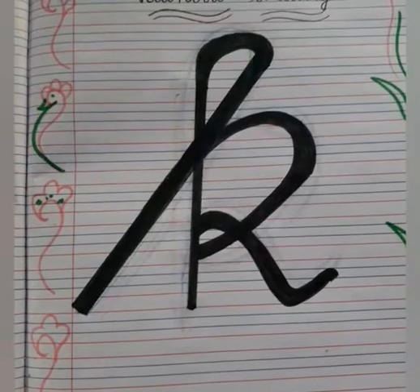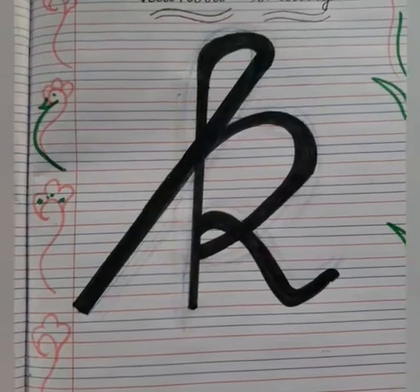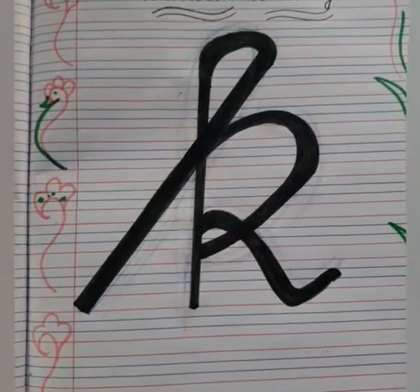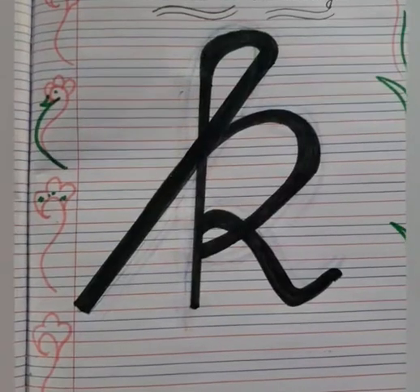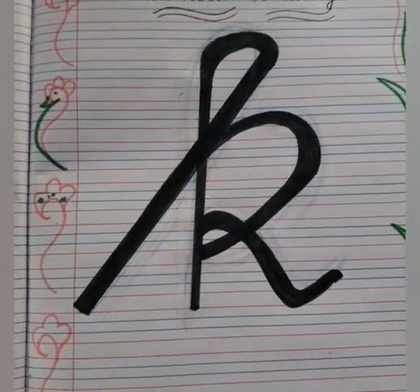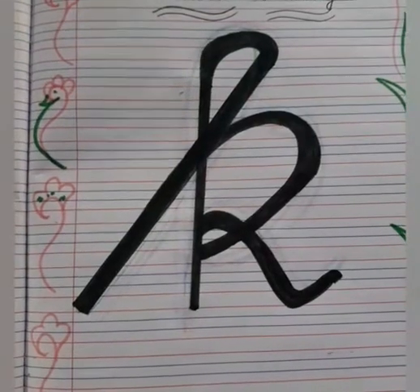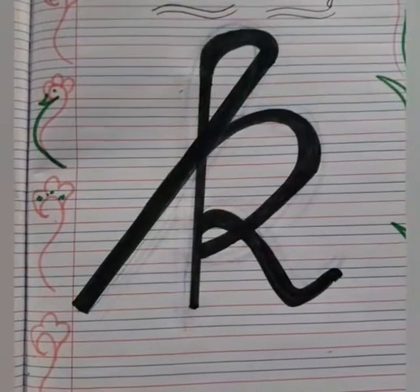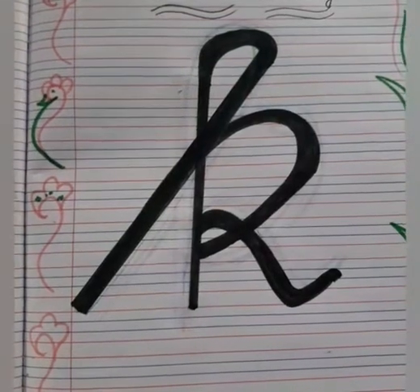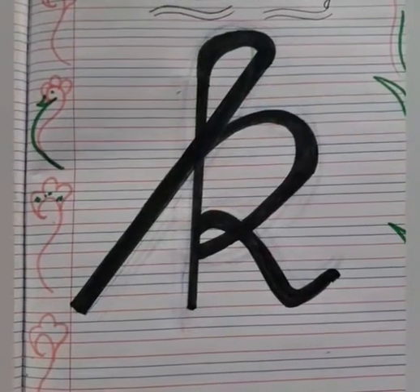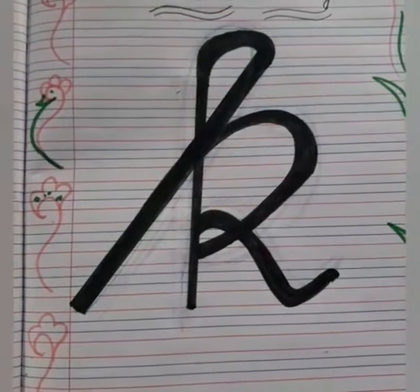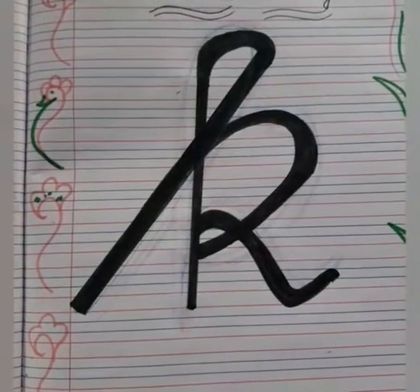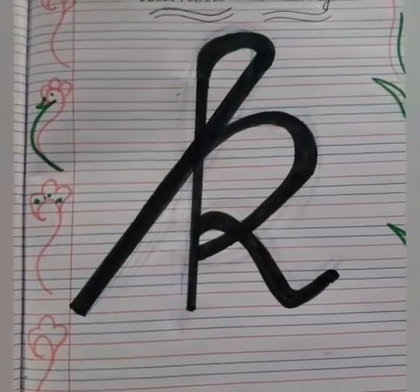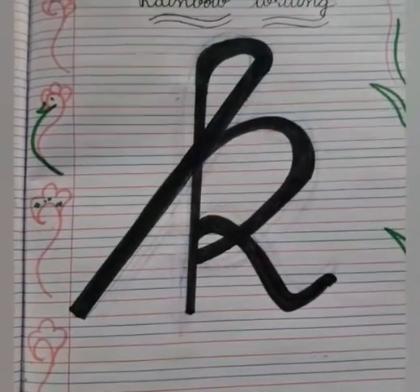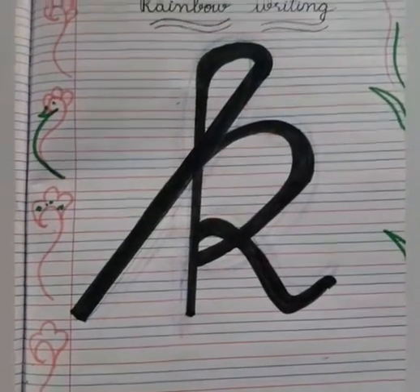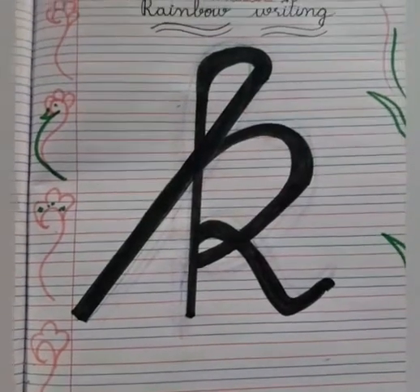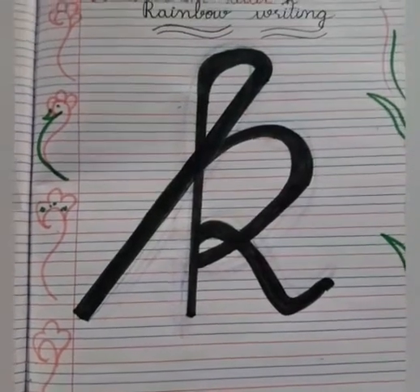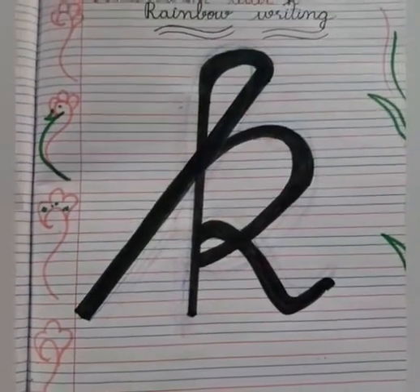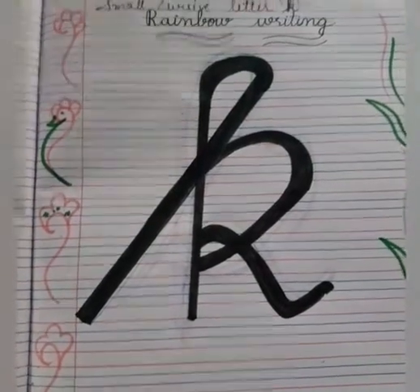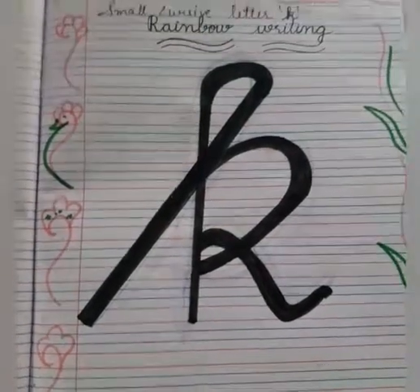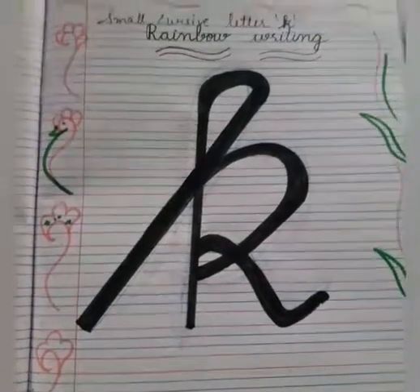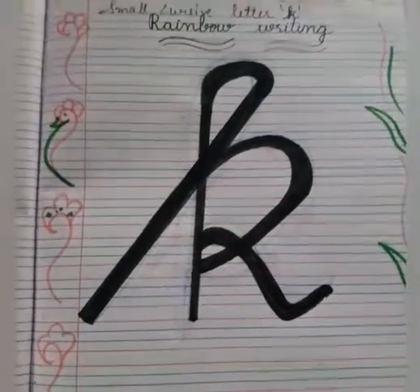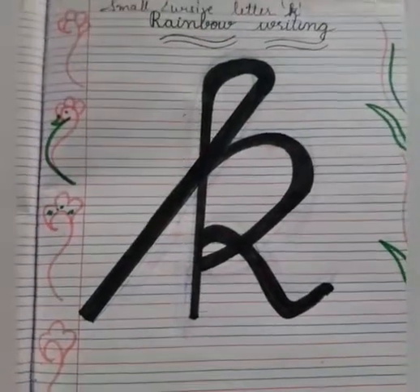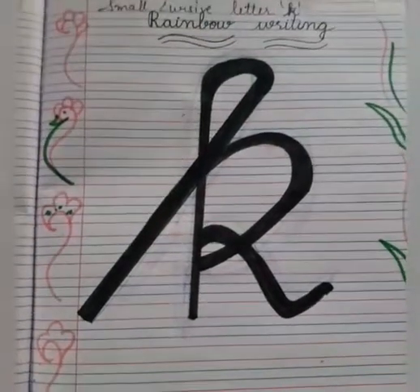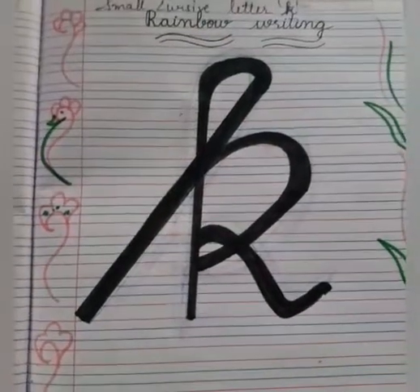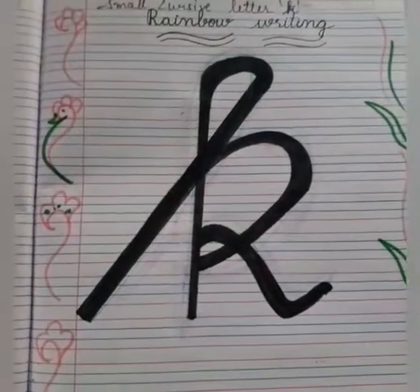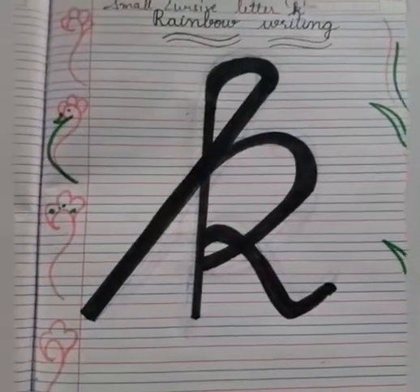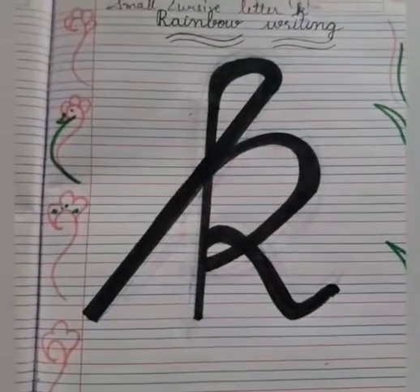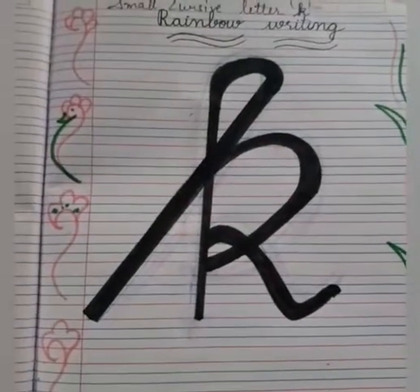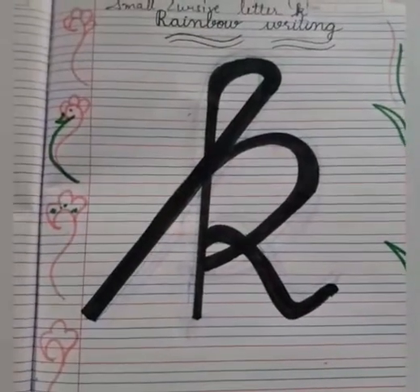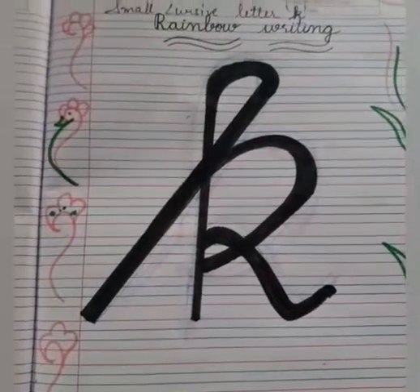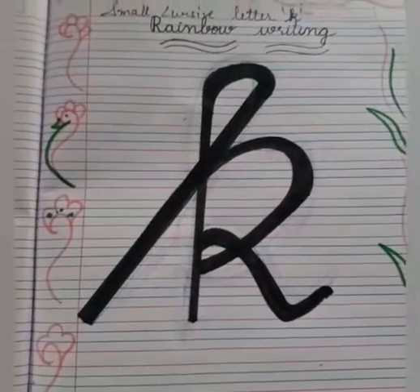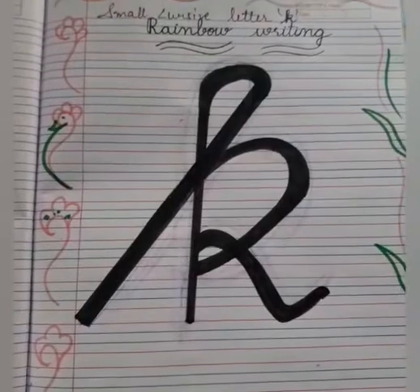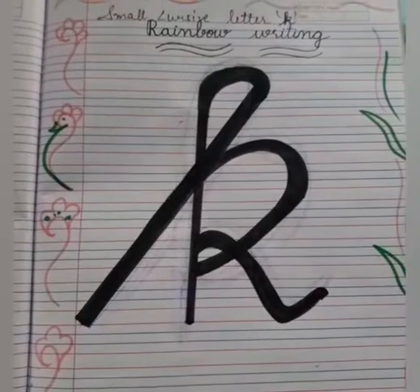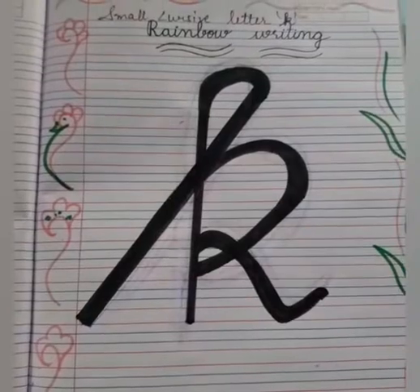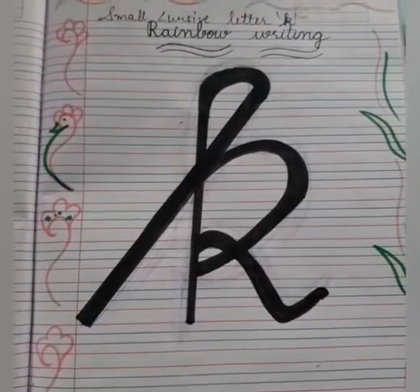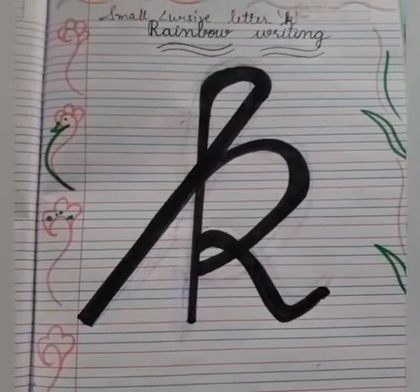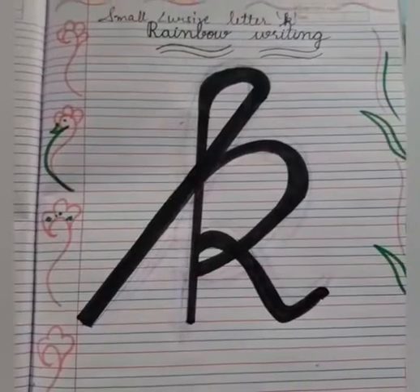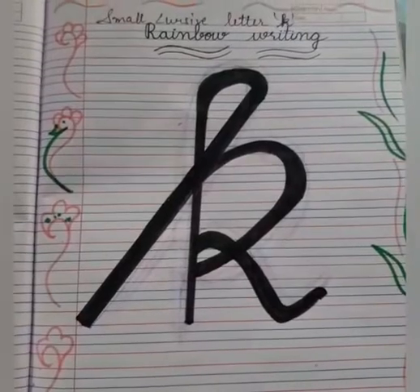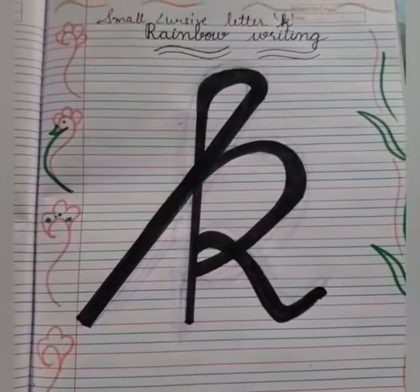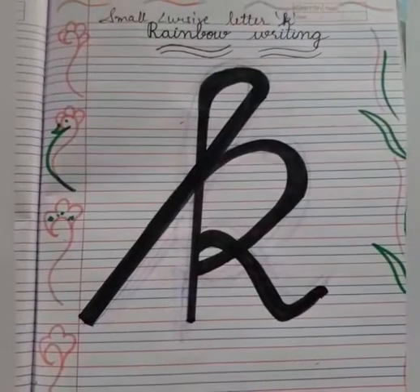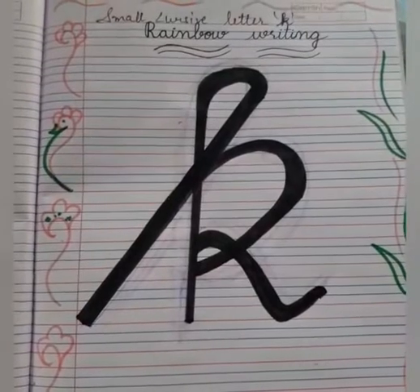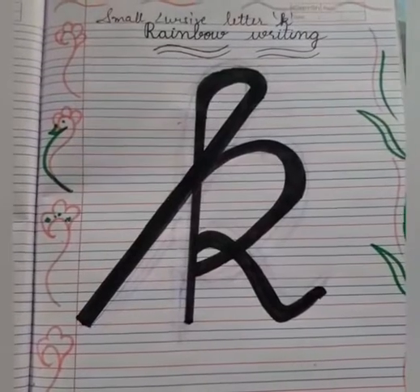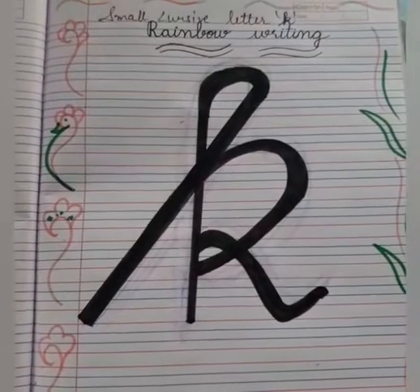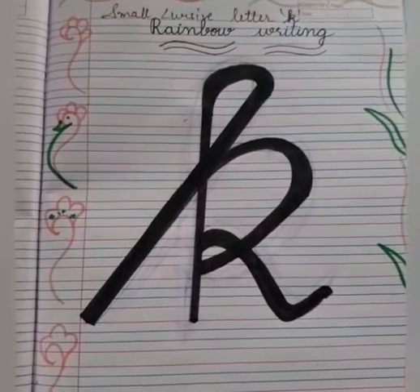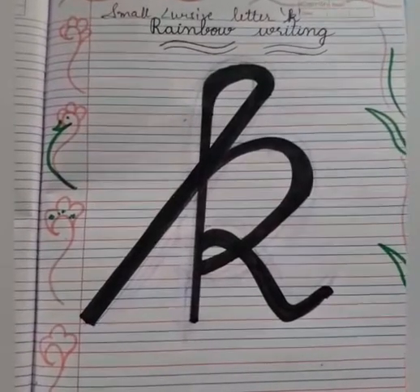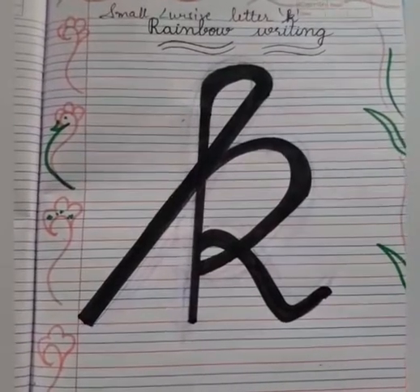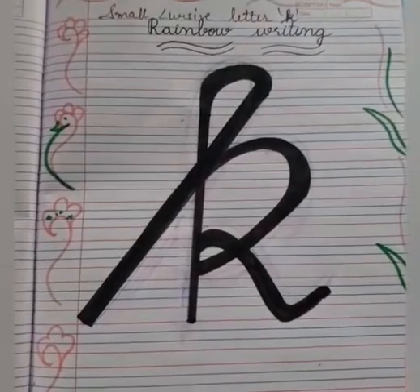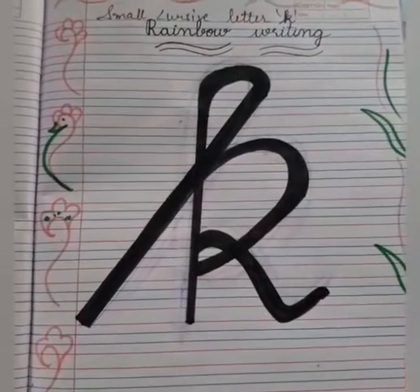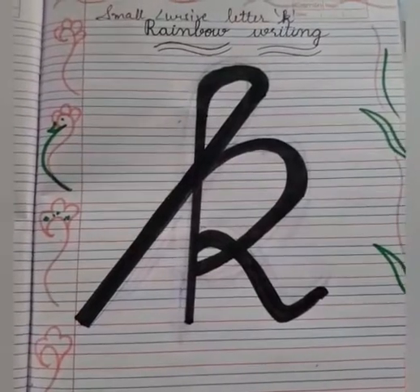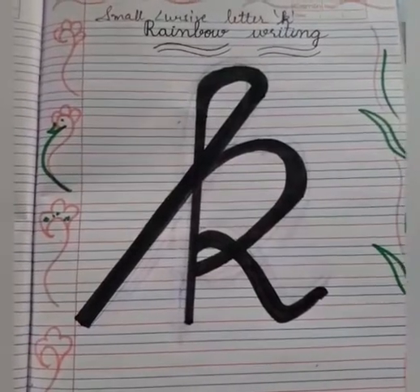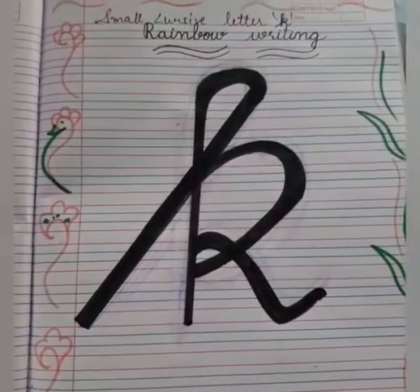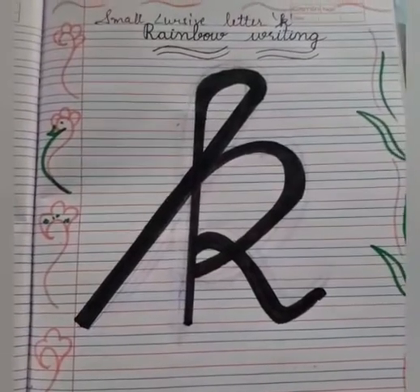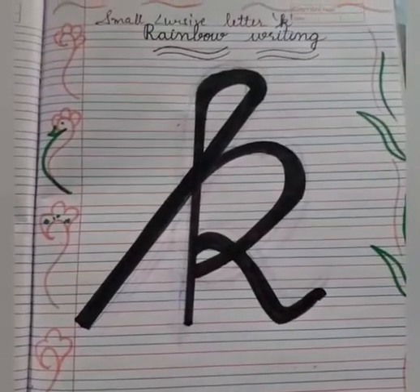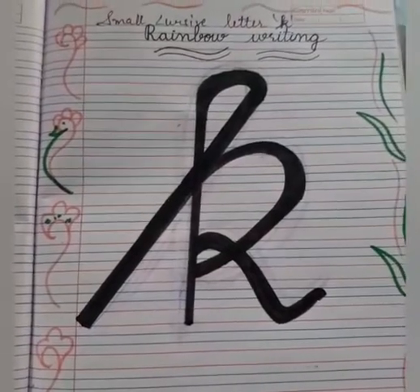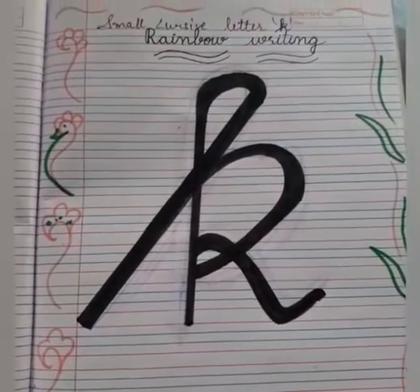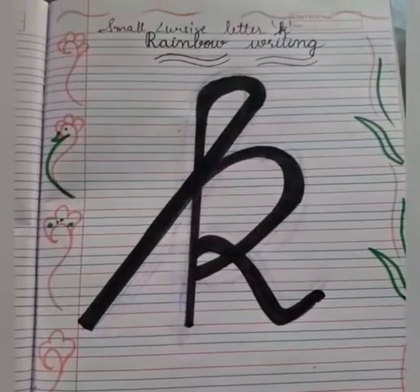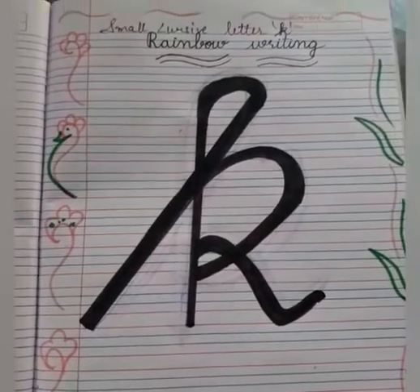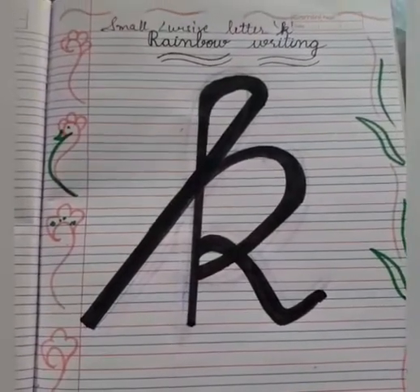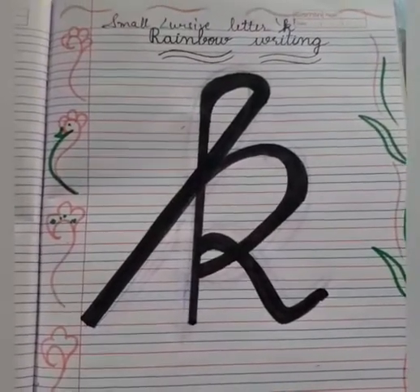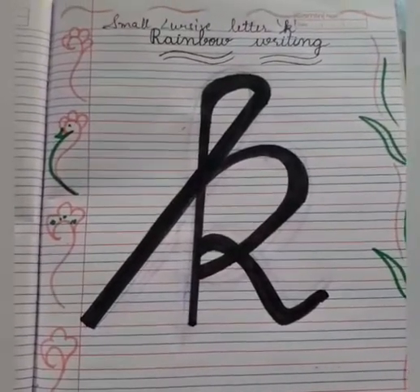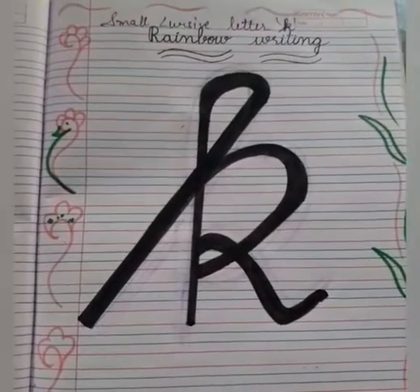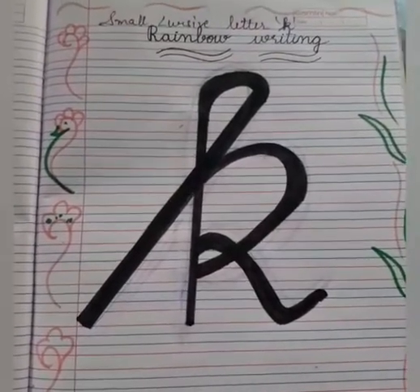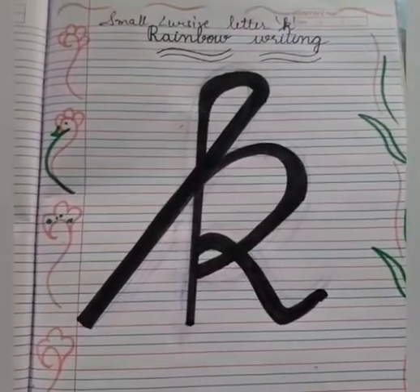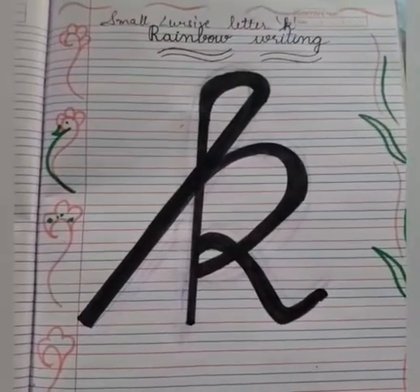Good morning, my dear students. How are you all? I hope you are all good. Dear kids,